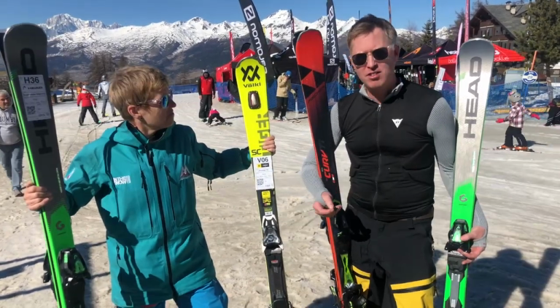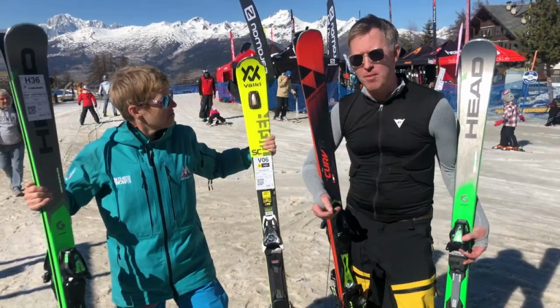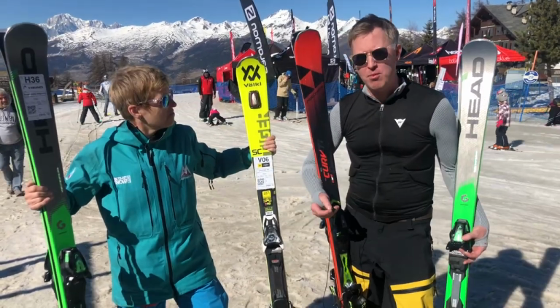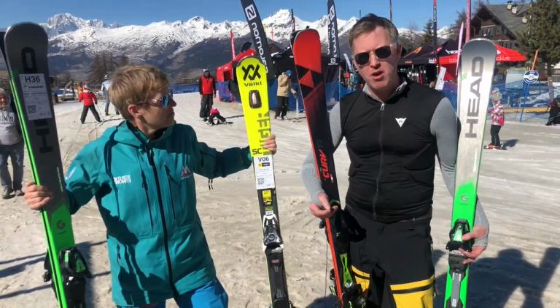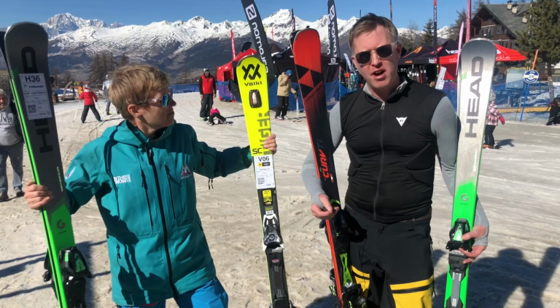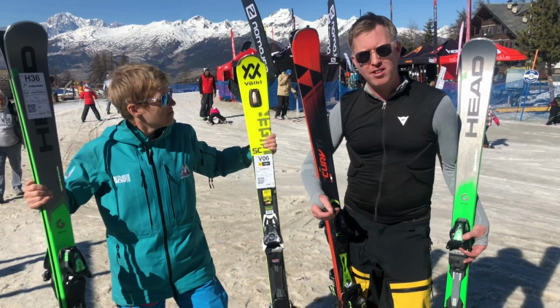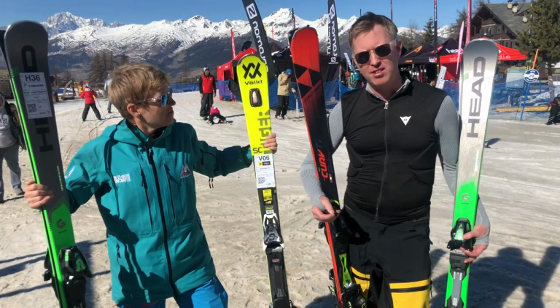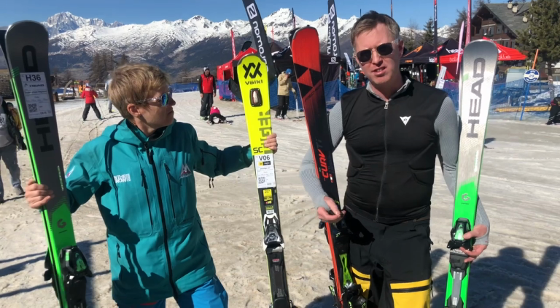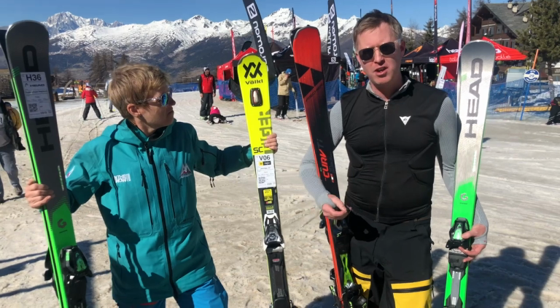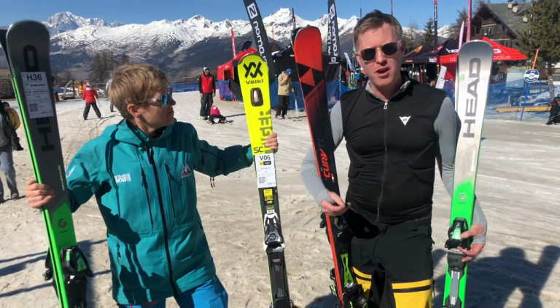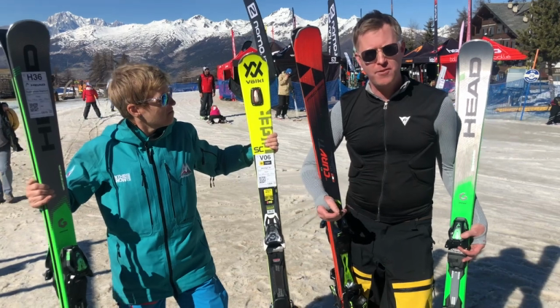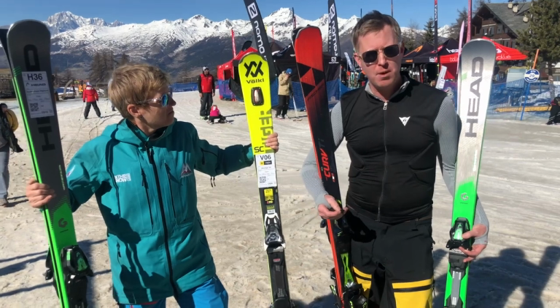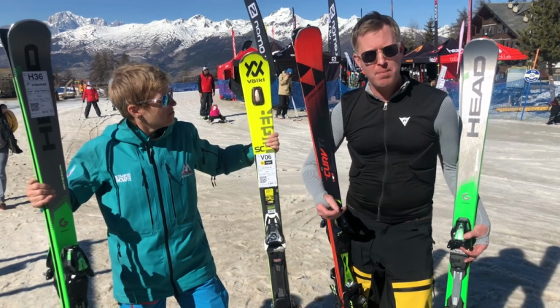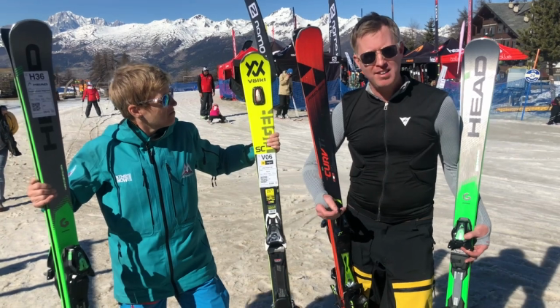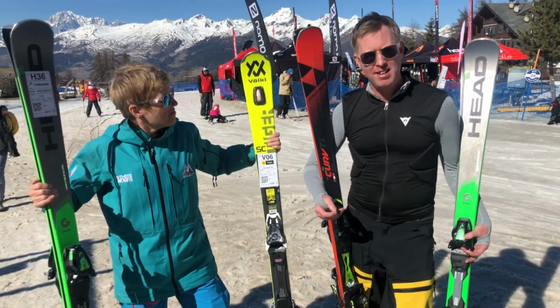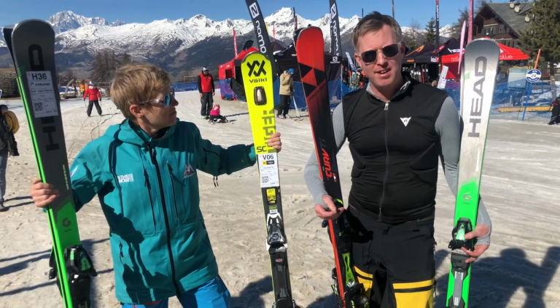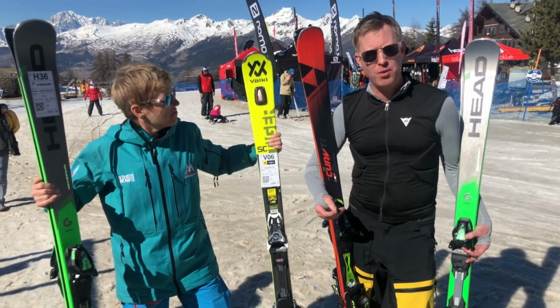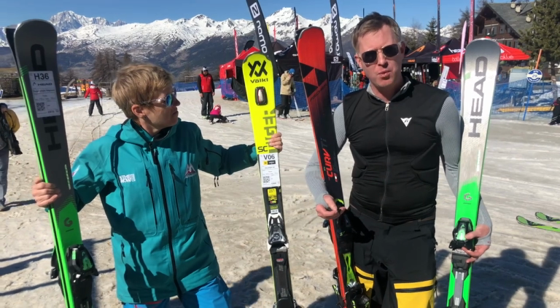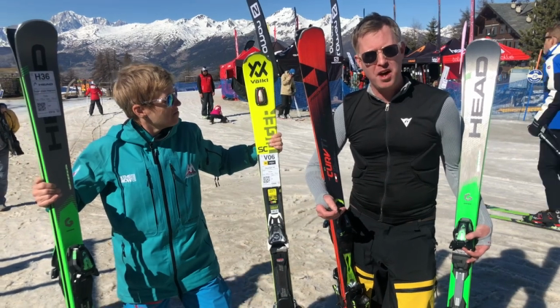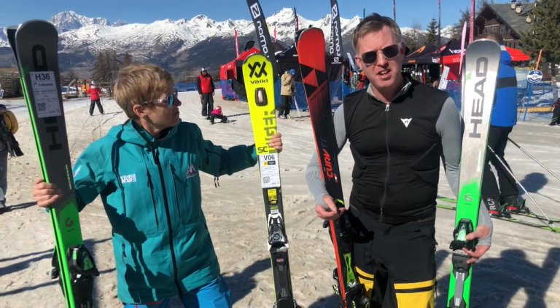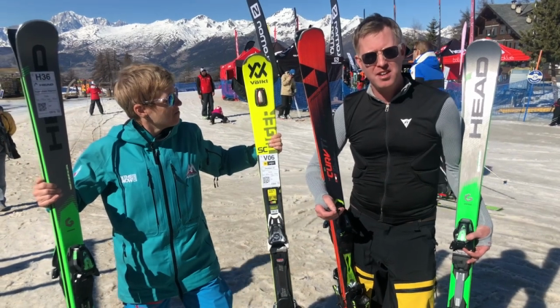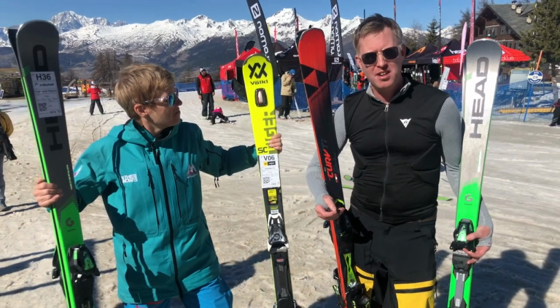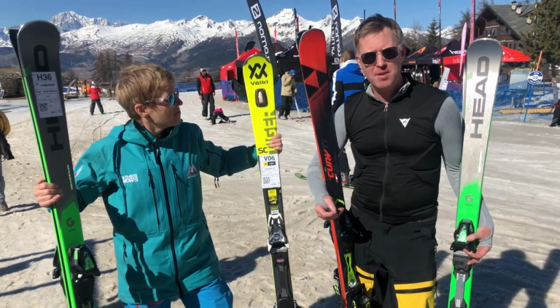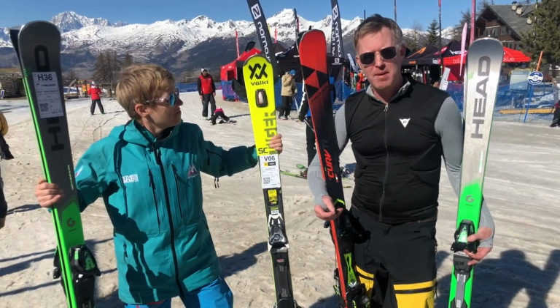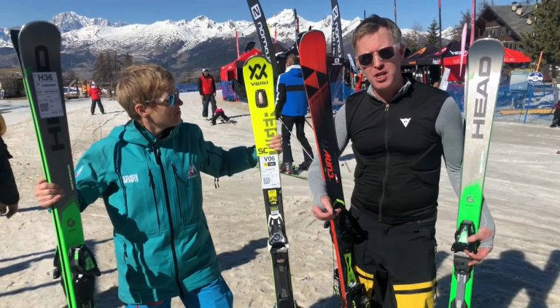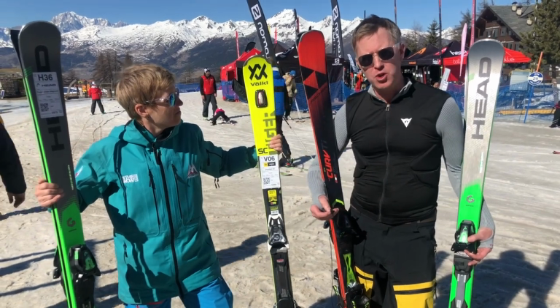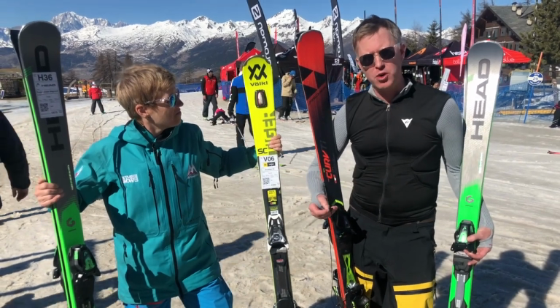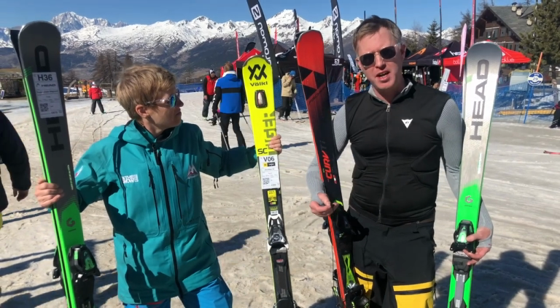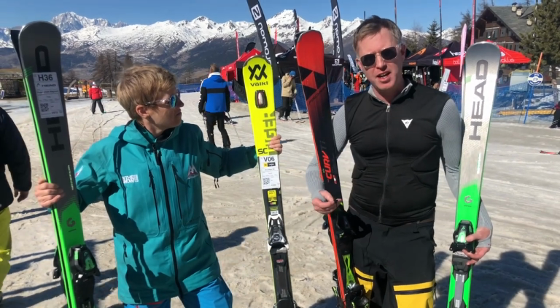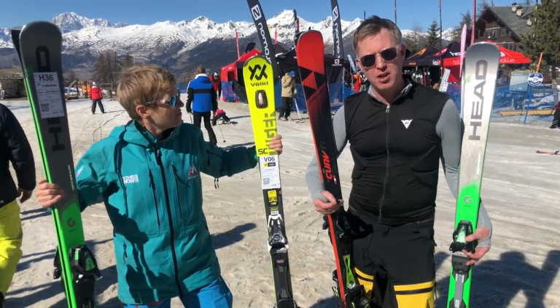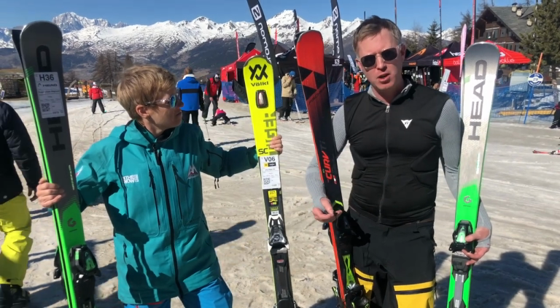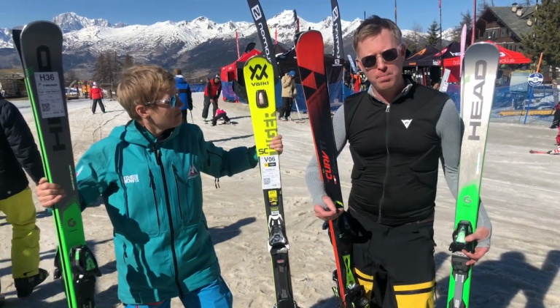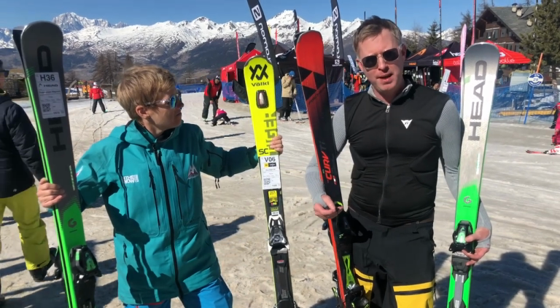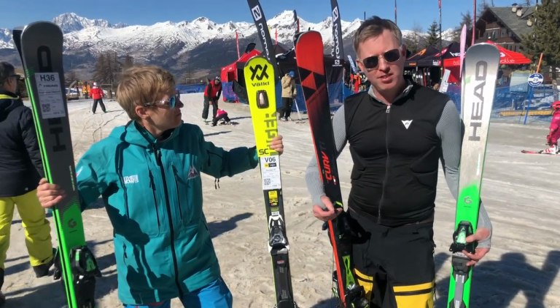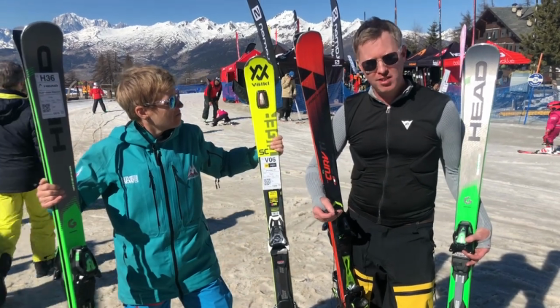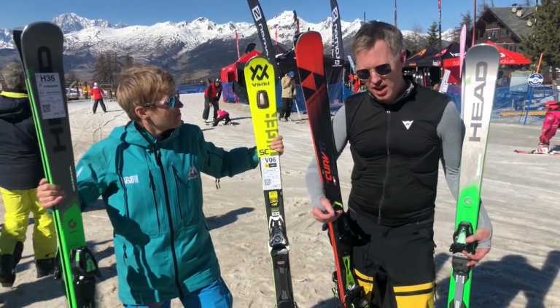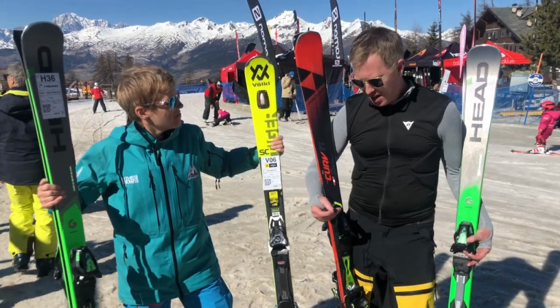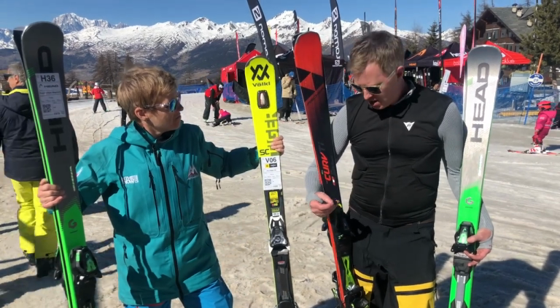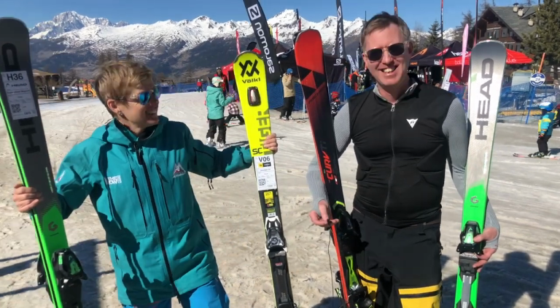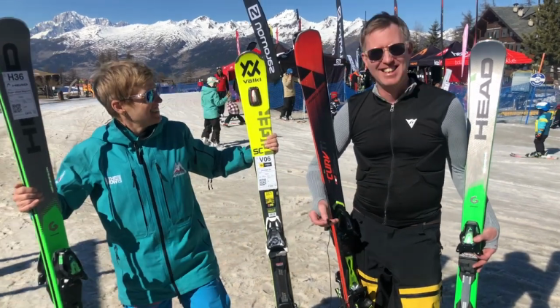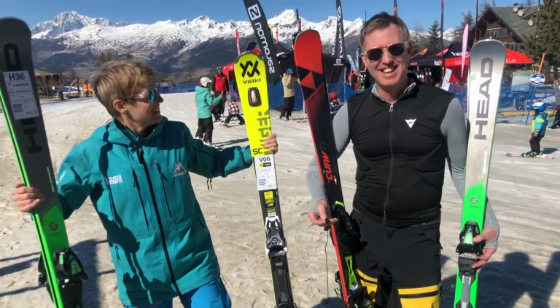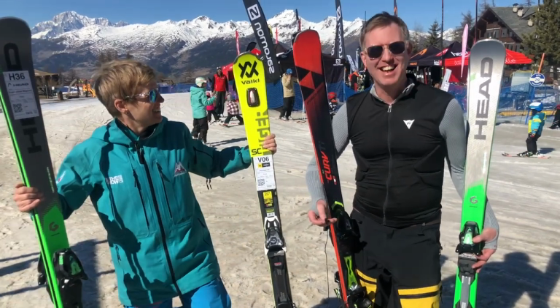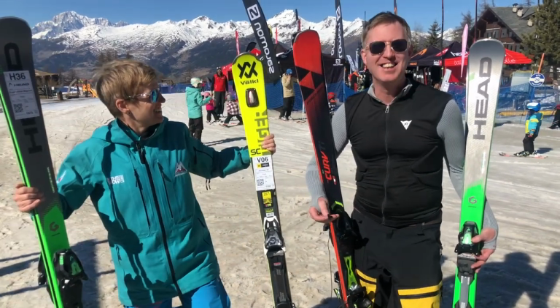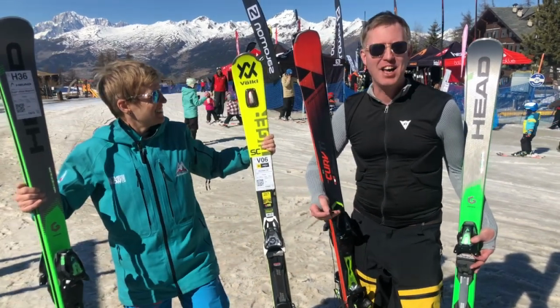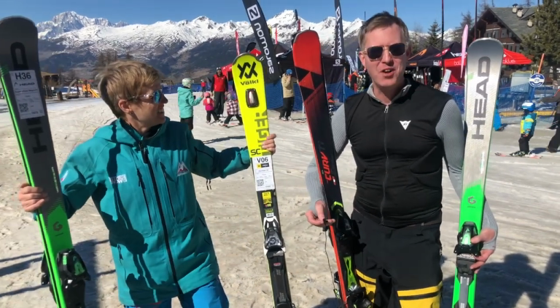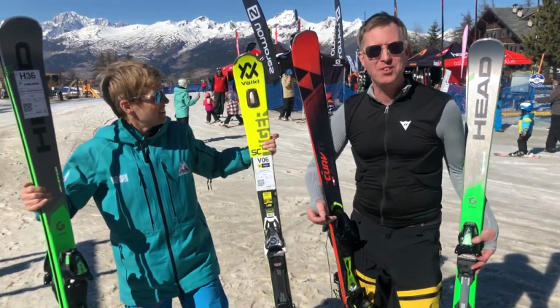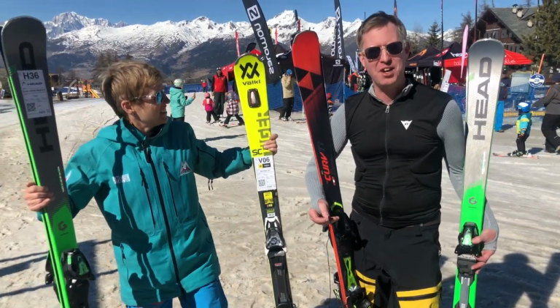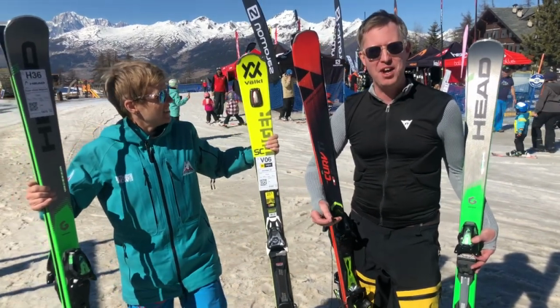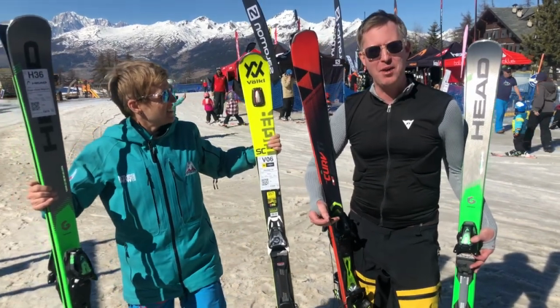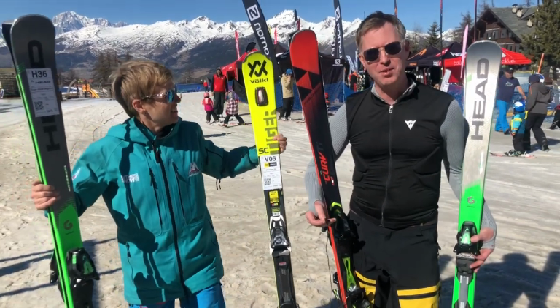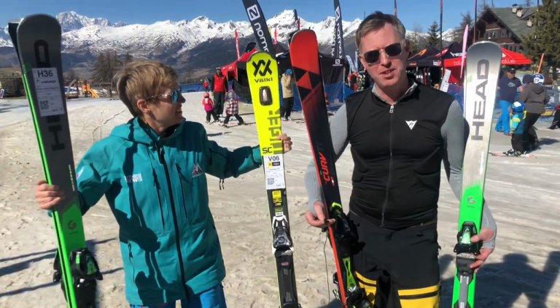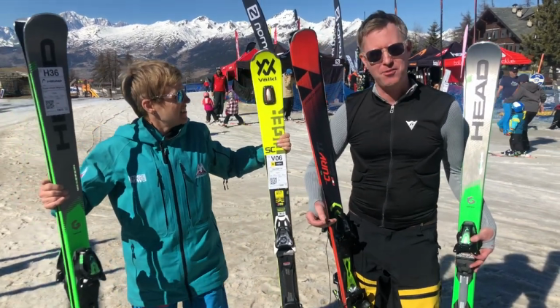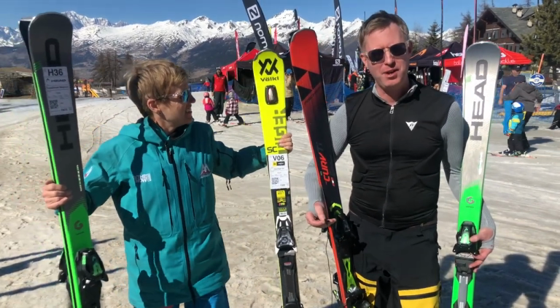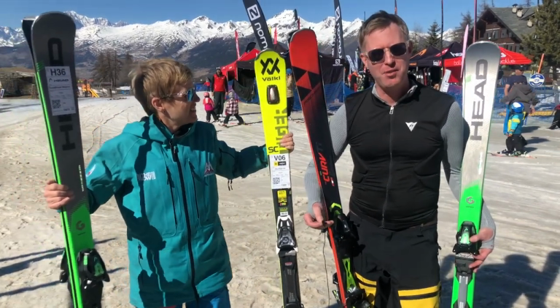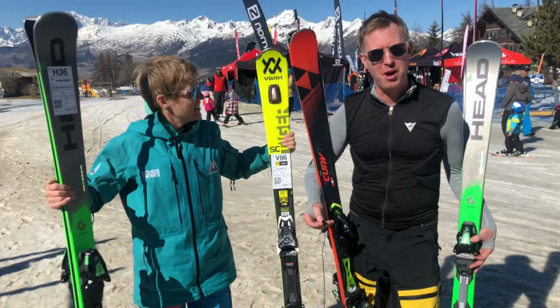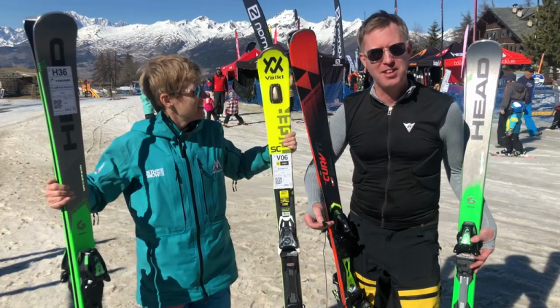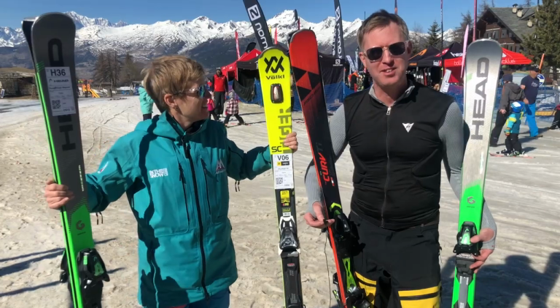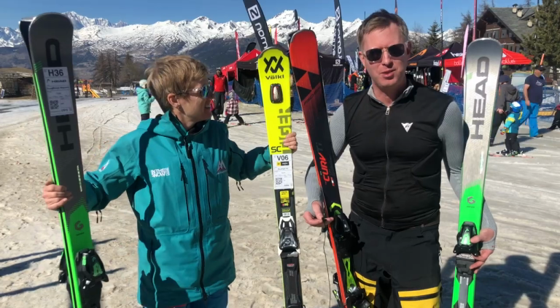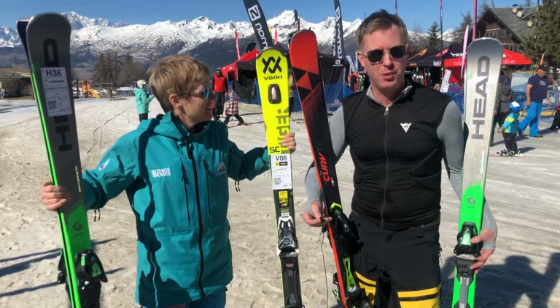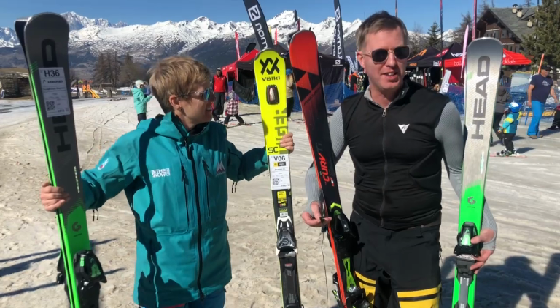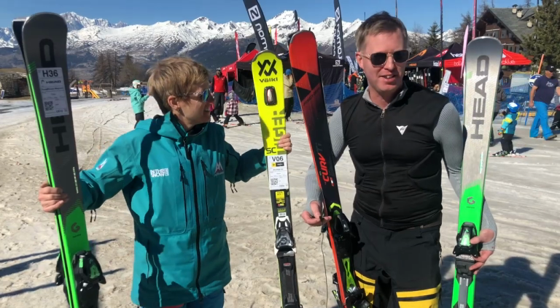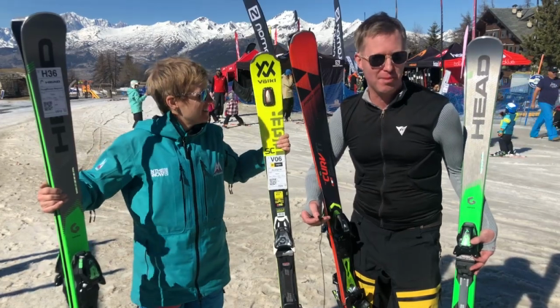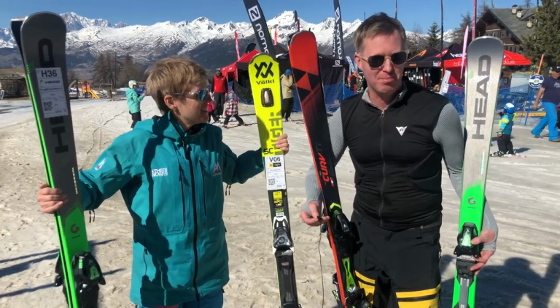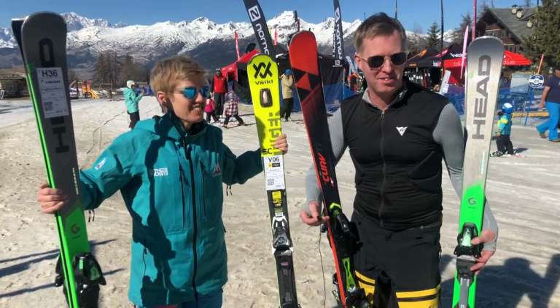To summarise: go for your BASI Level 1 and make sure you get a good piste ski. Don't turn up with your freeride twin tips.